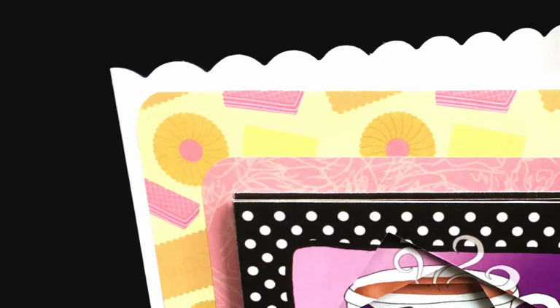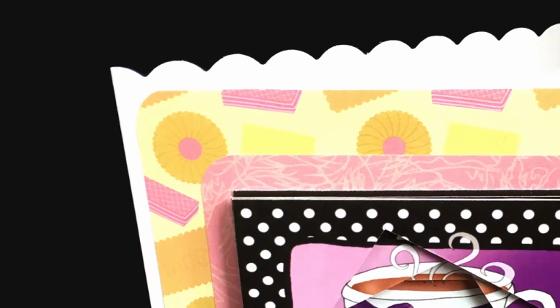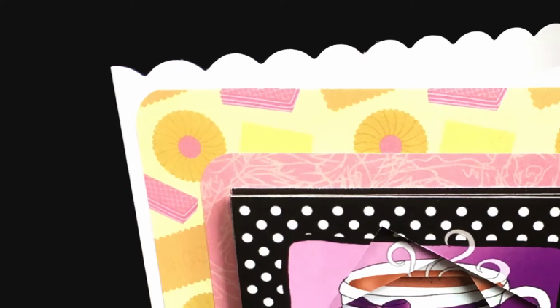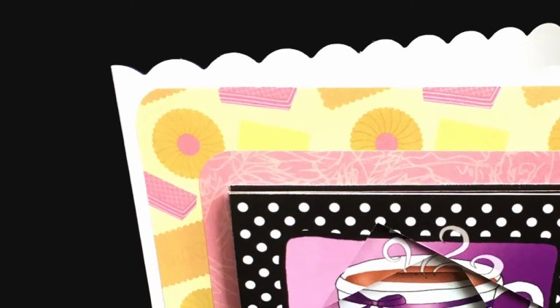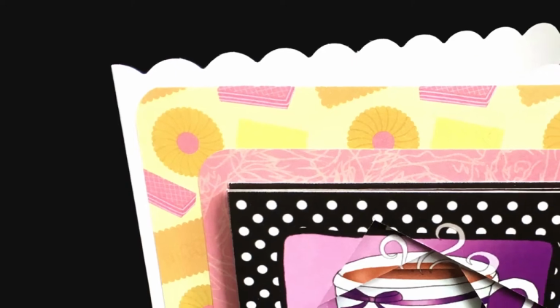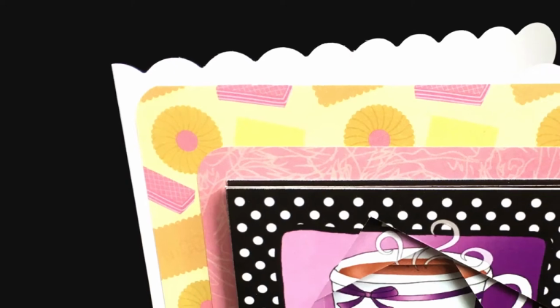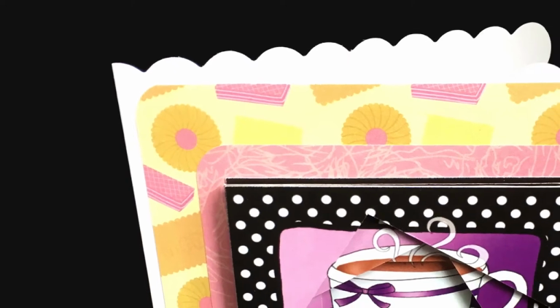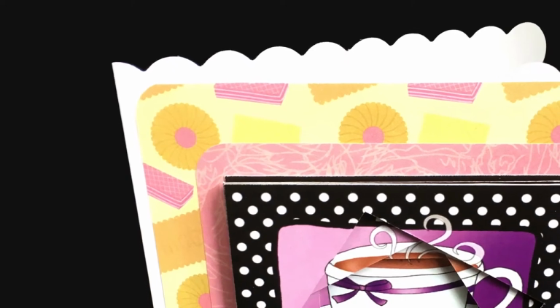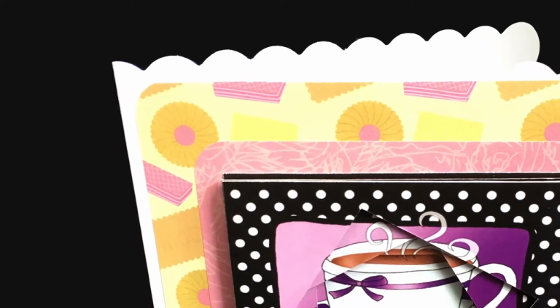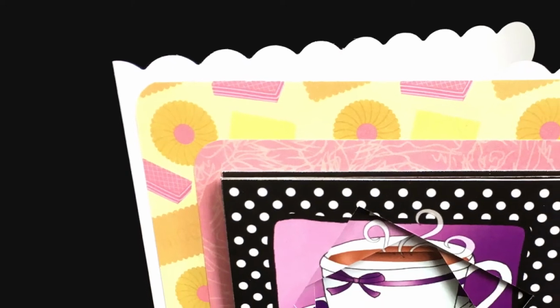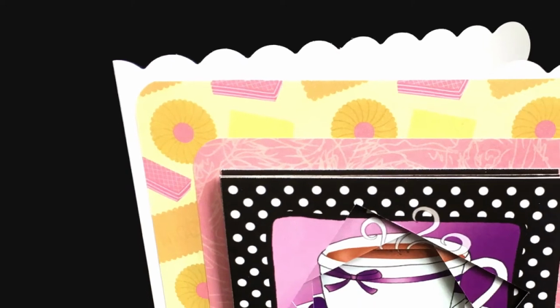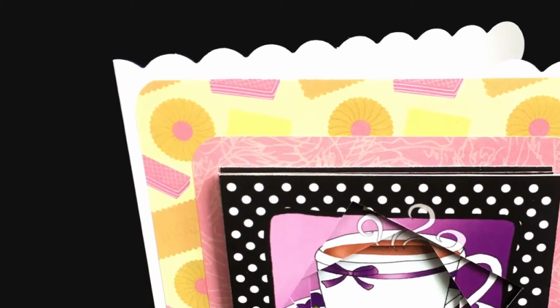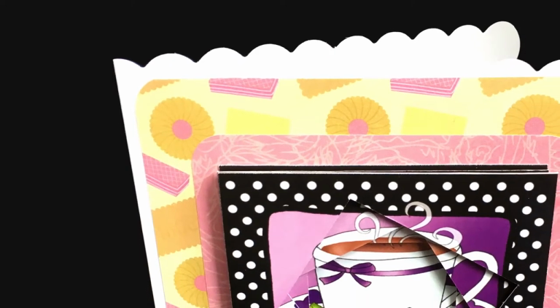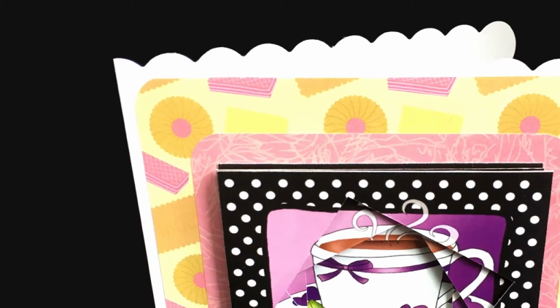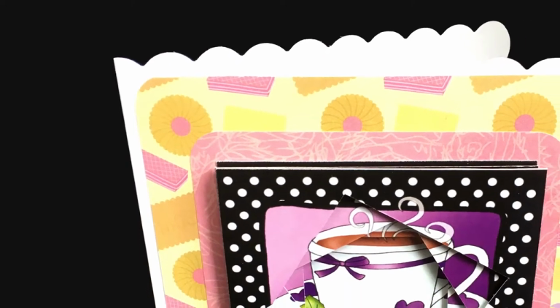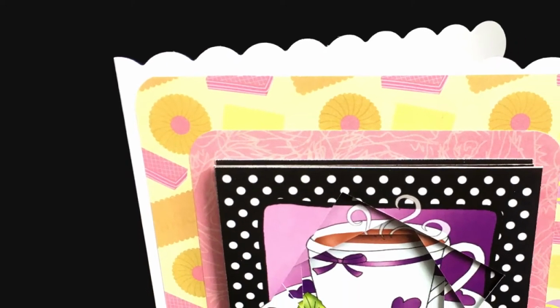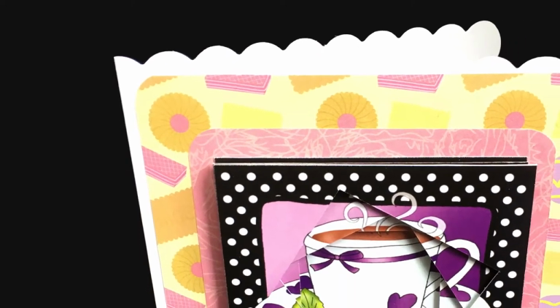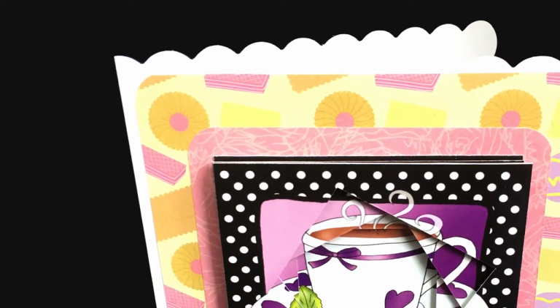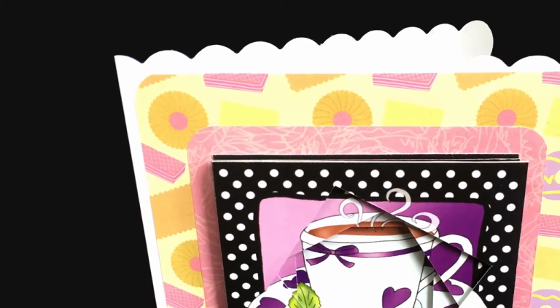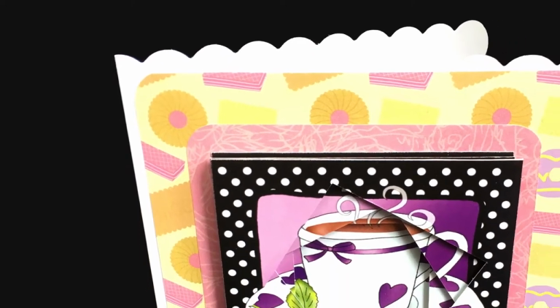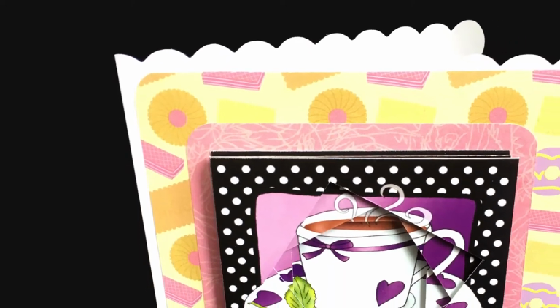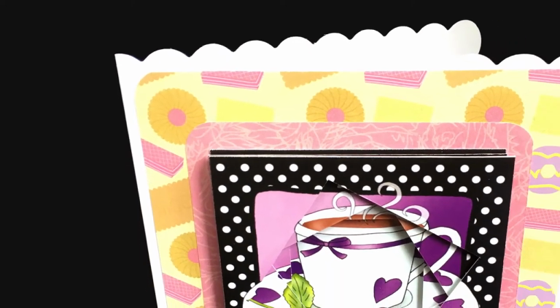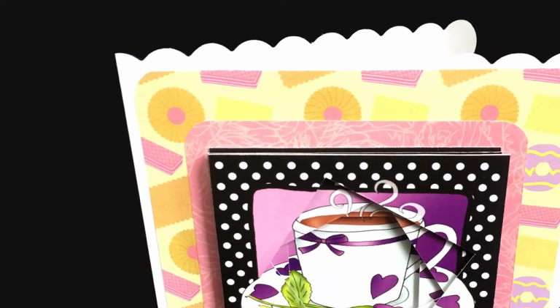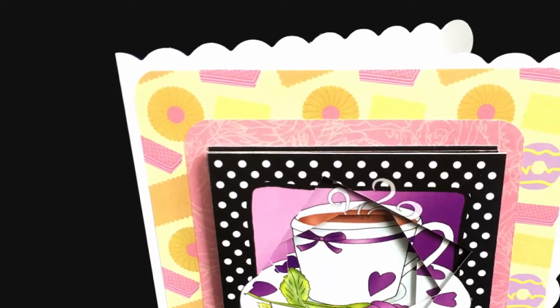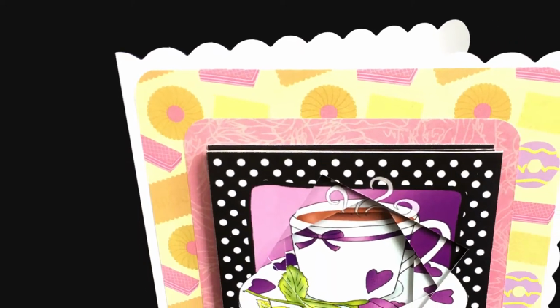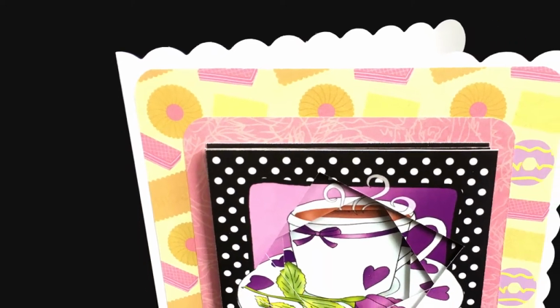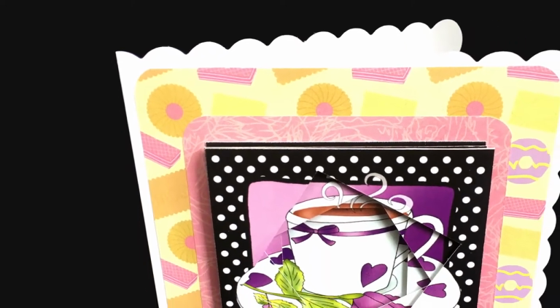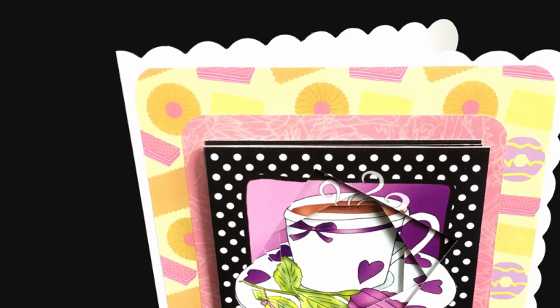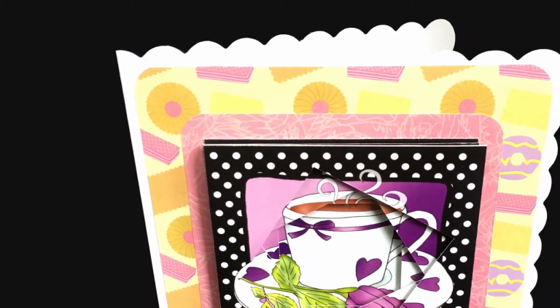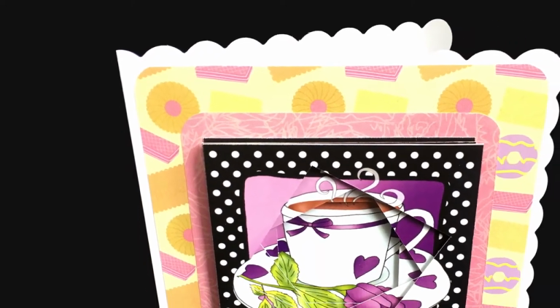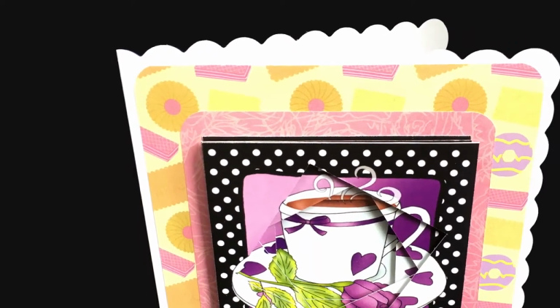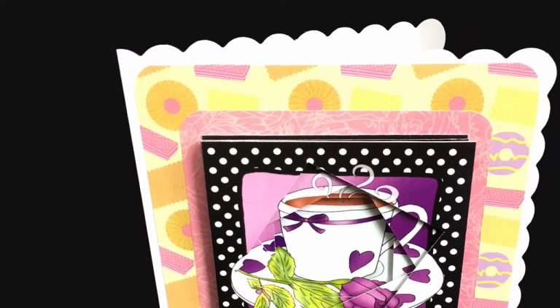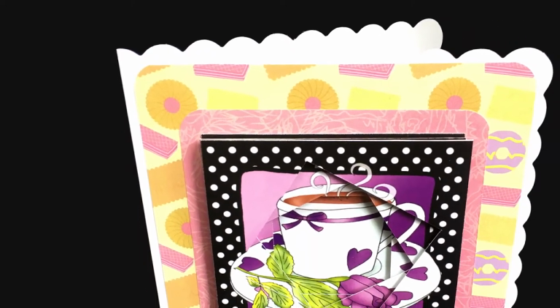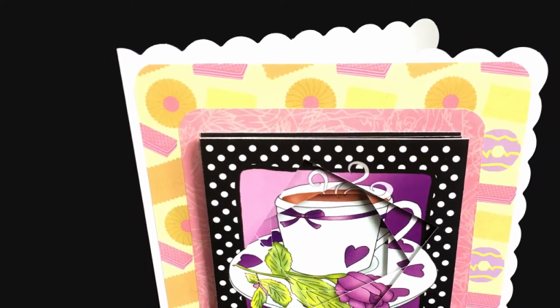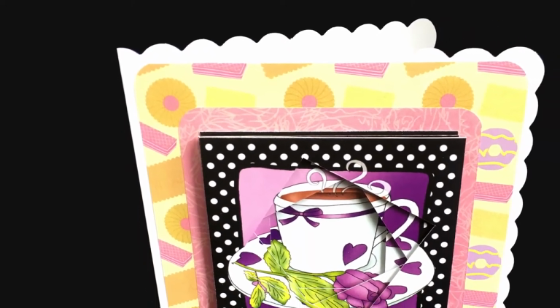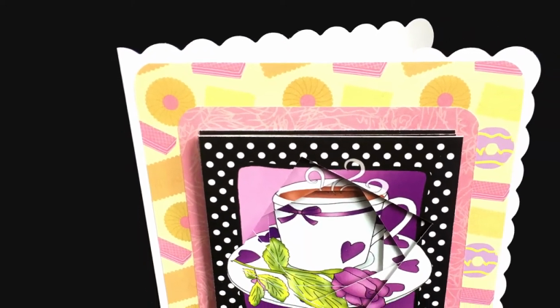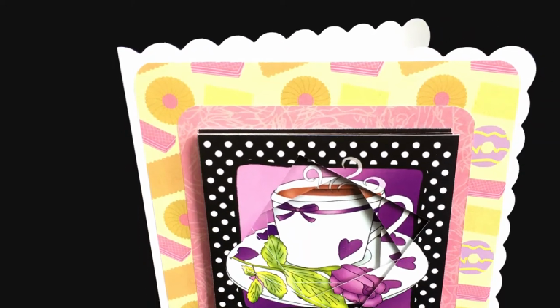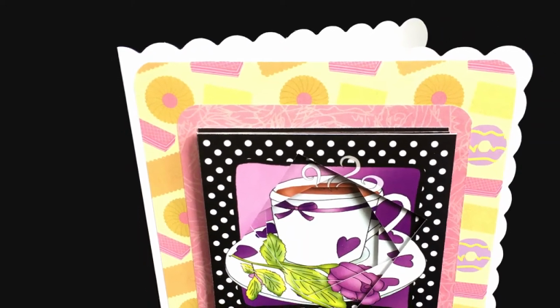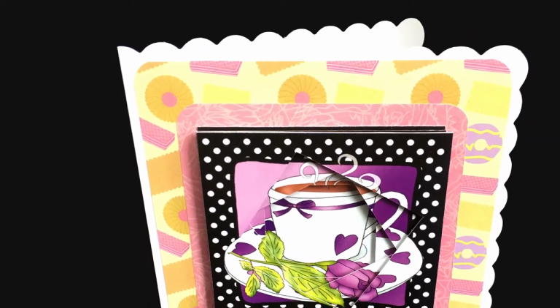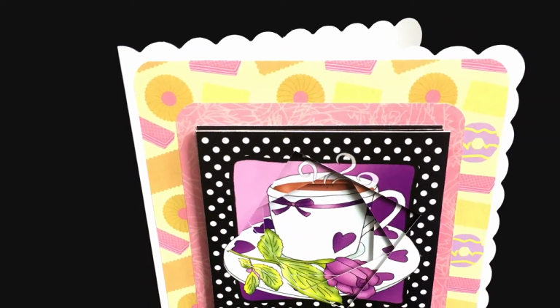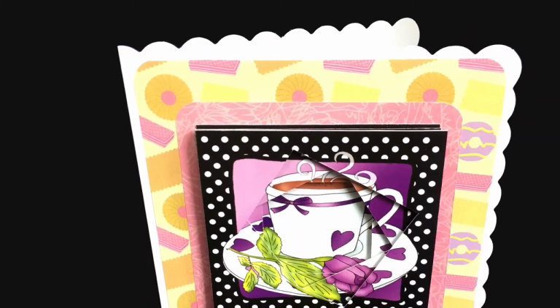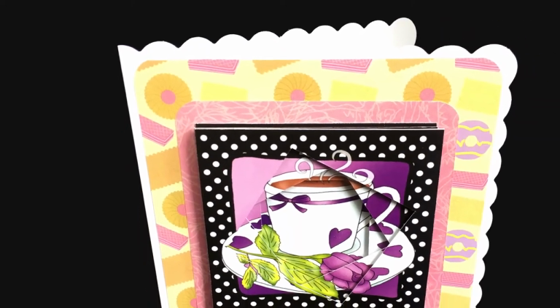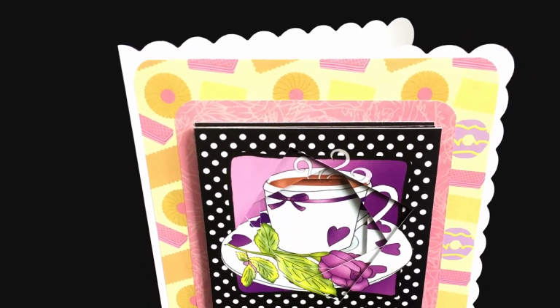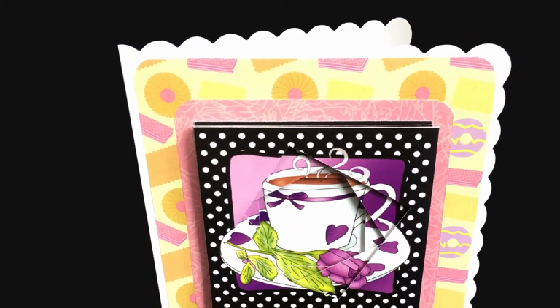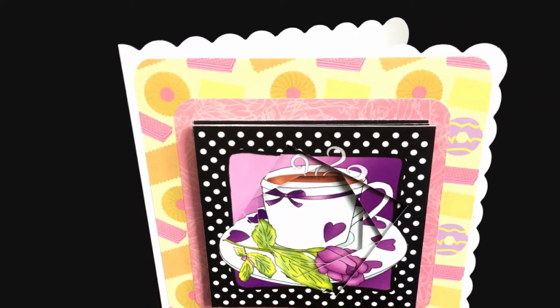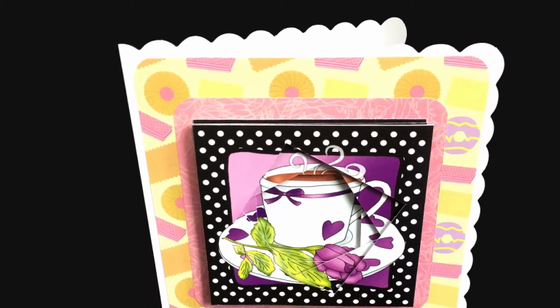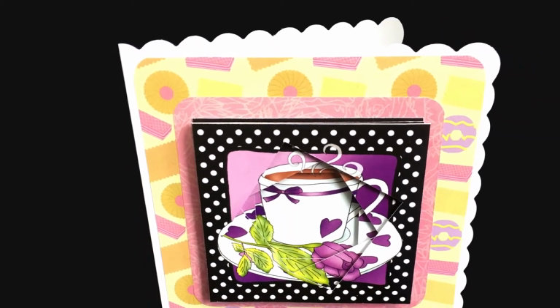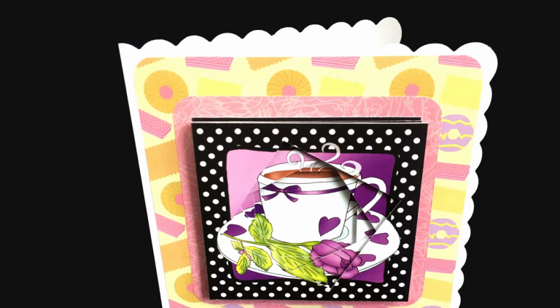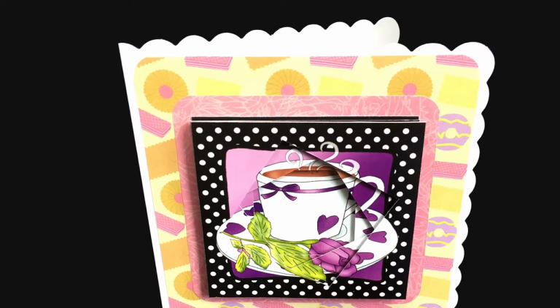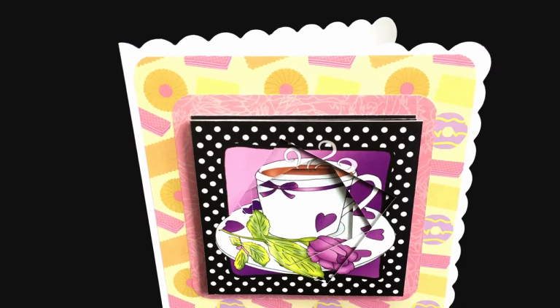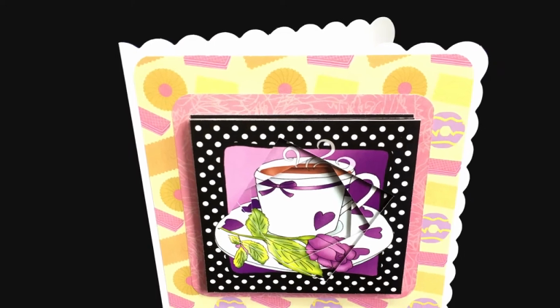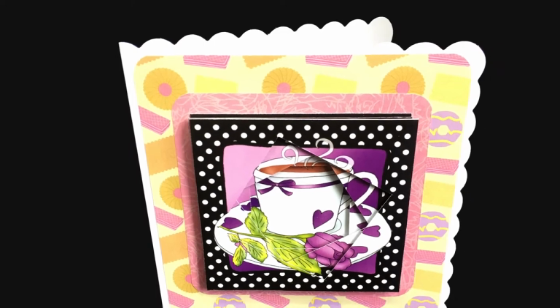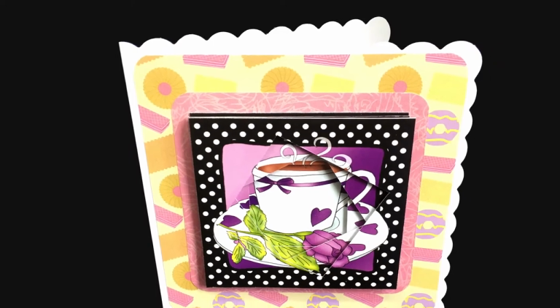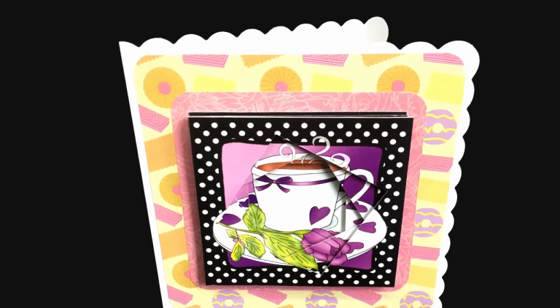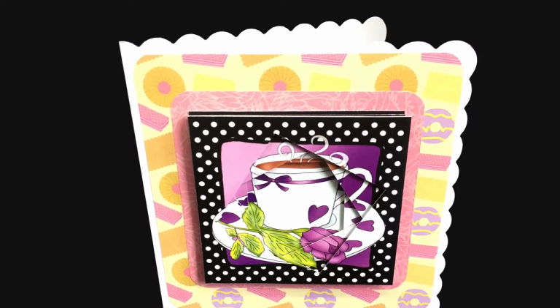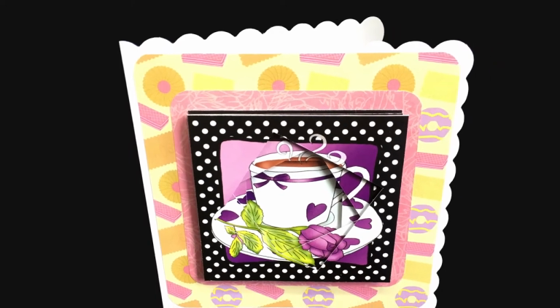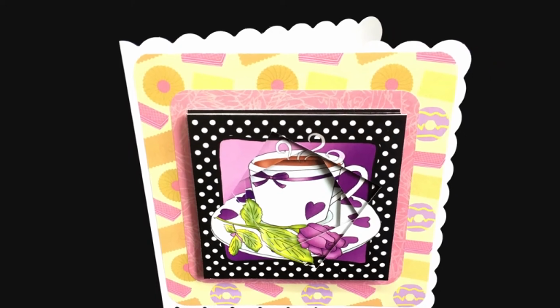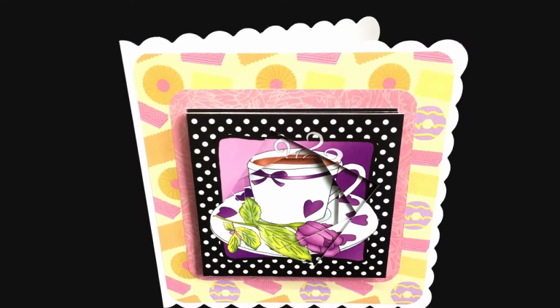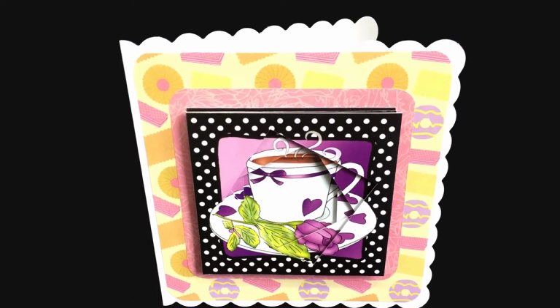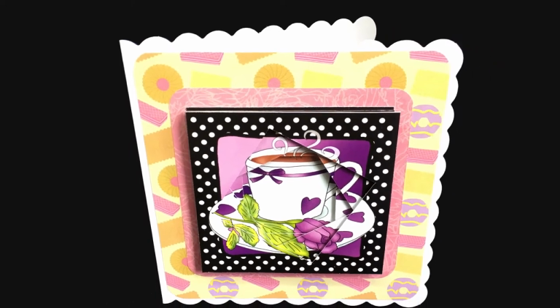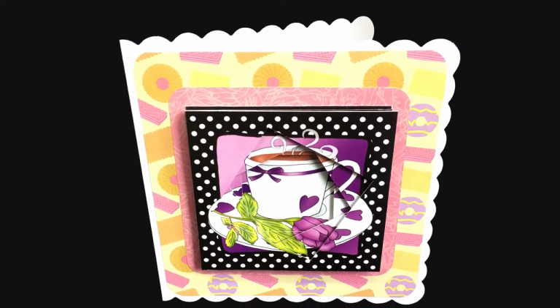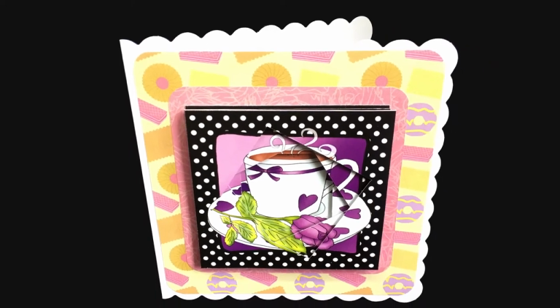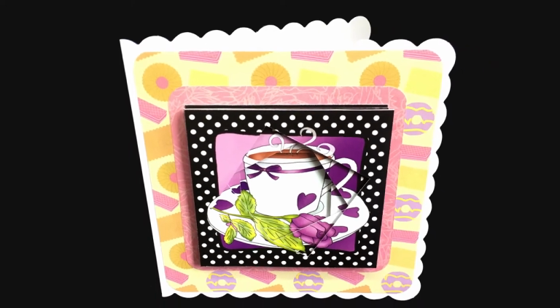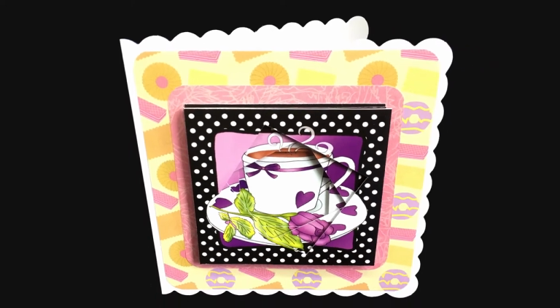Hello and welcome to Craft with Sarah. In this video I'm going to show you how to make handmade cards using twisted tunnel toppers.